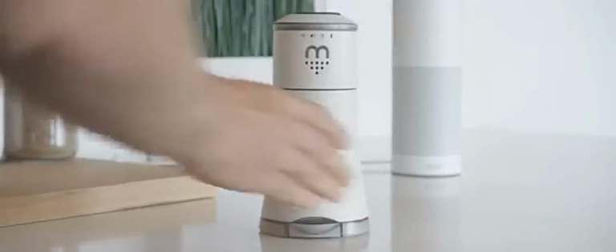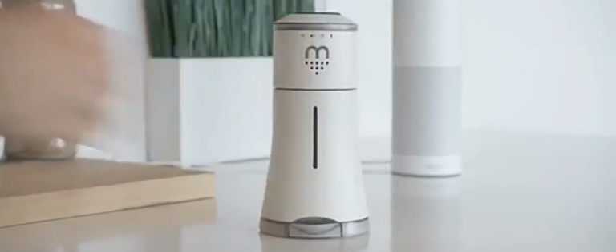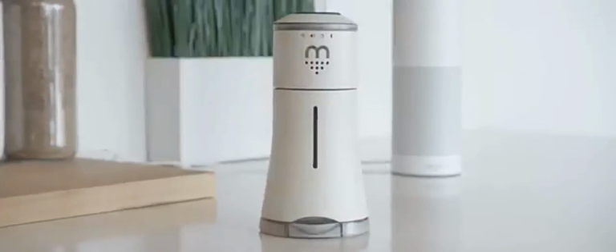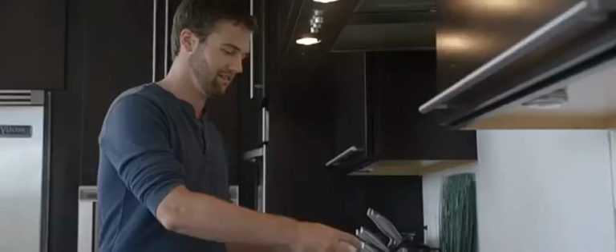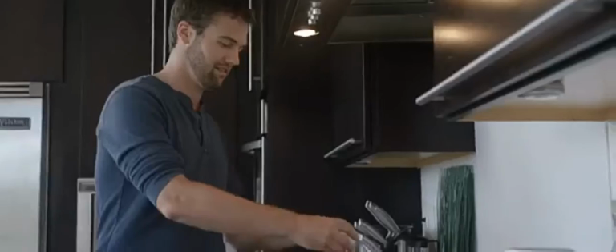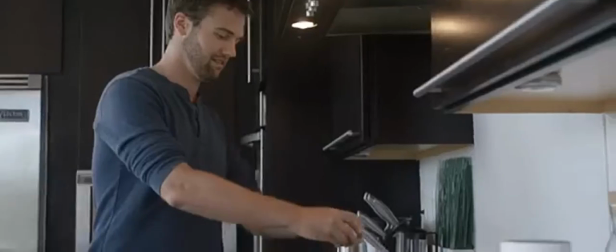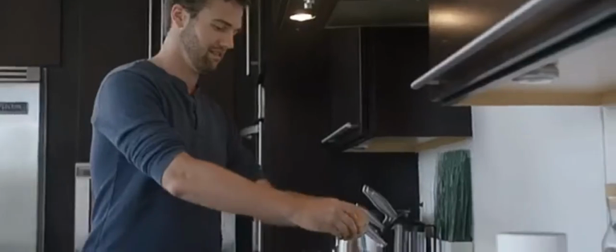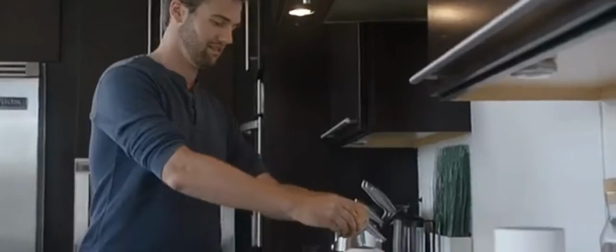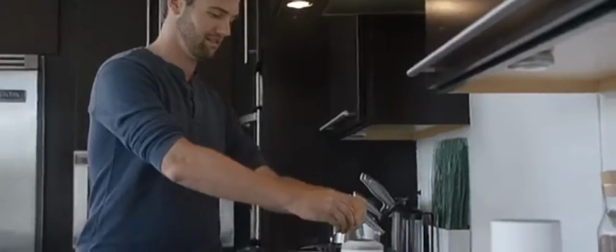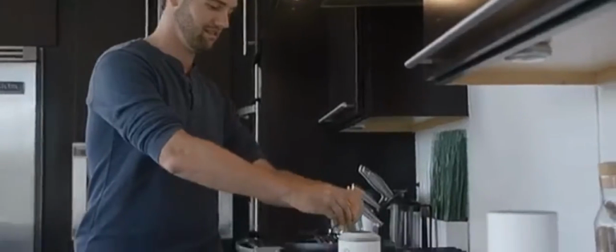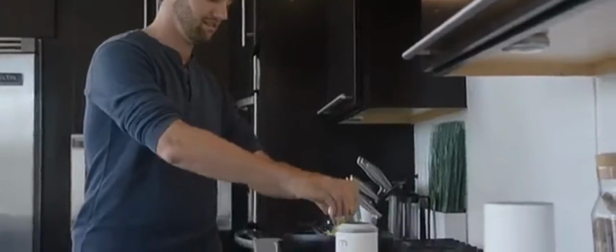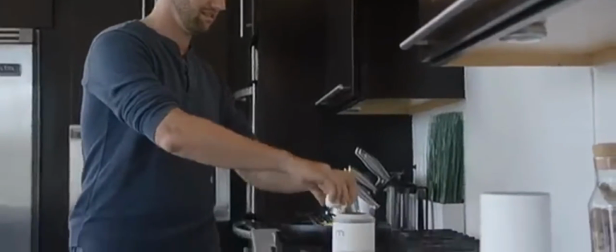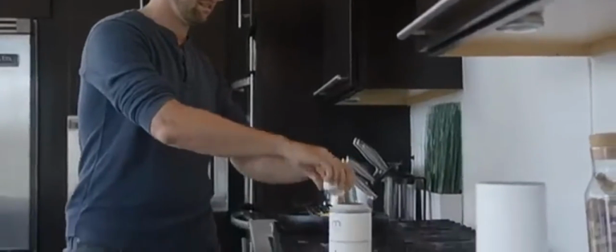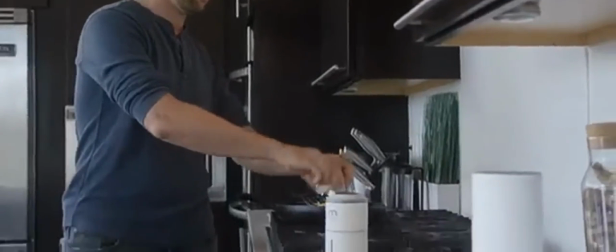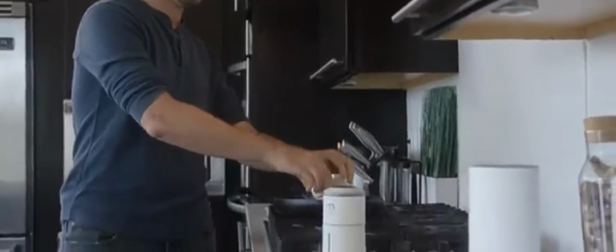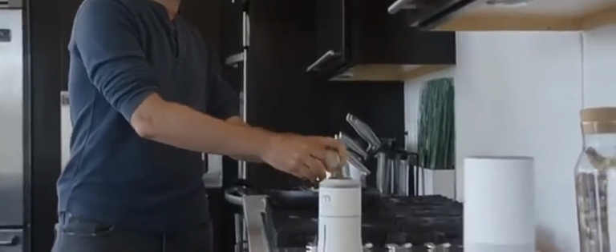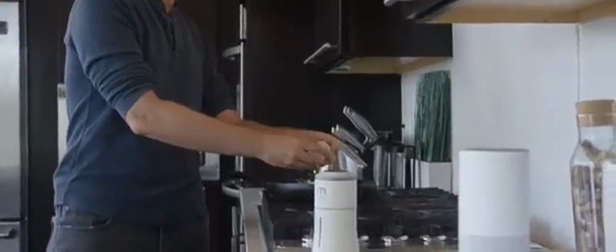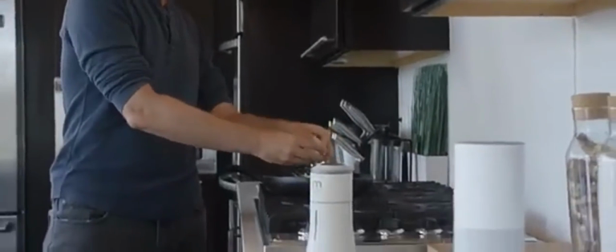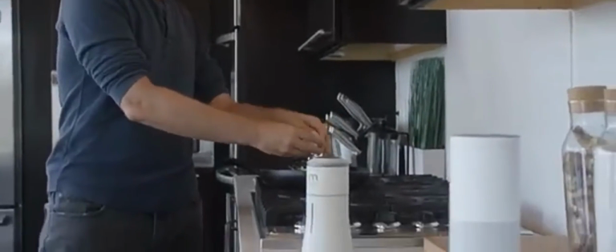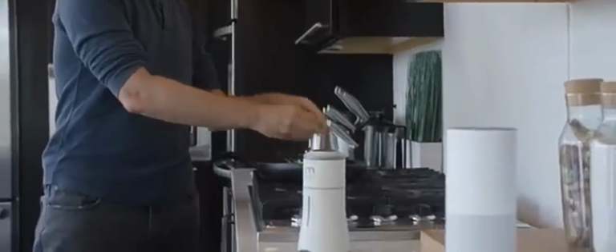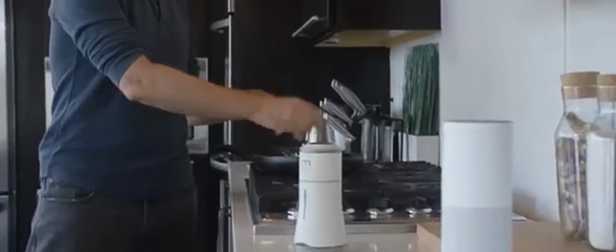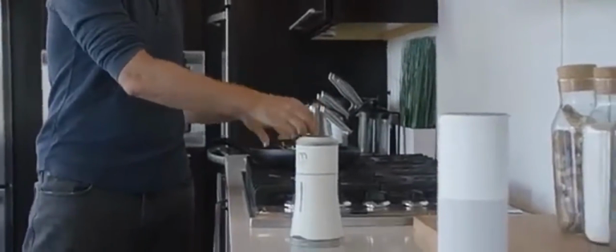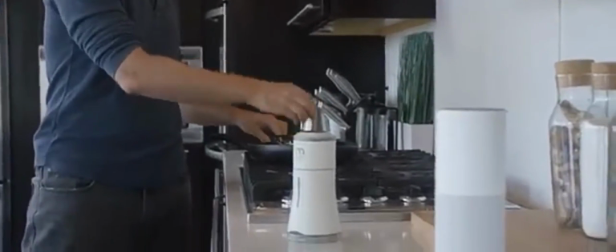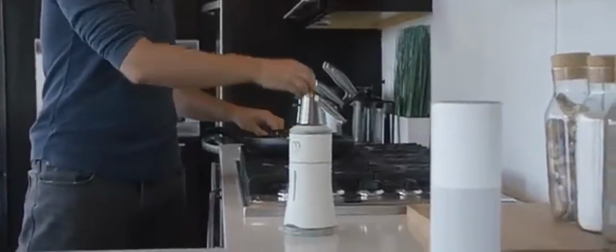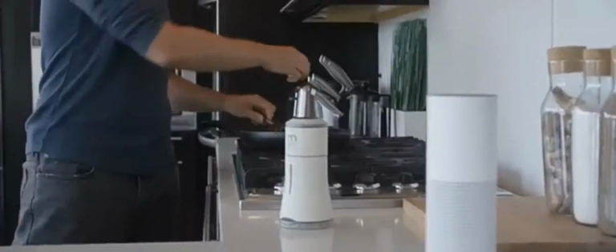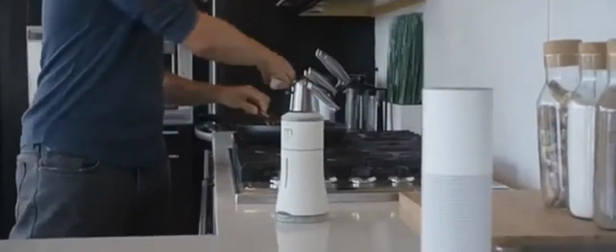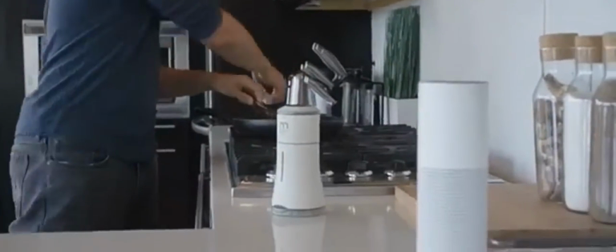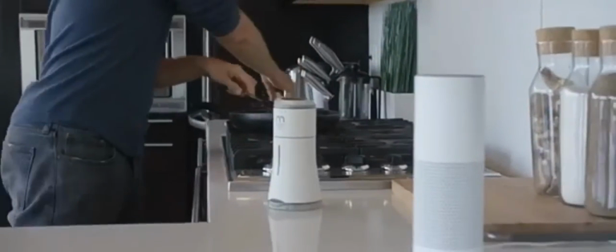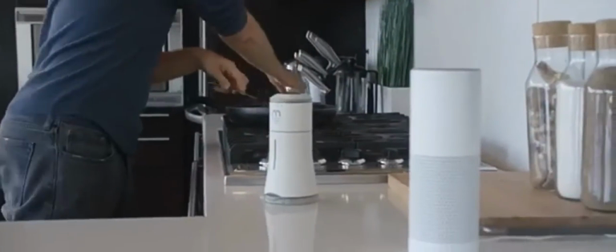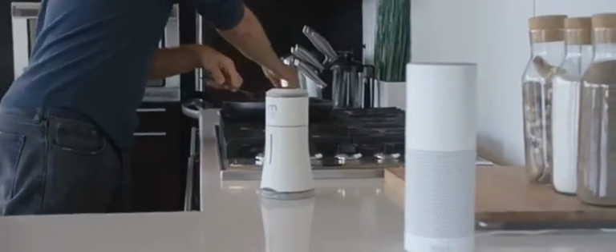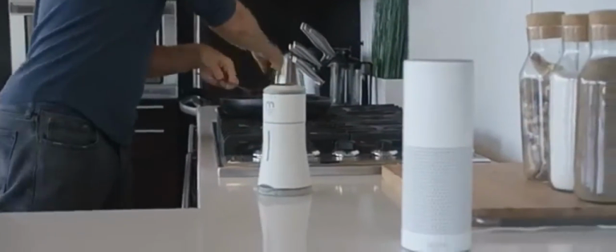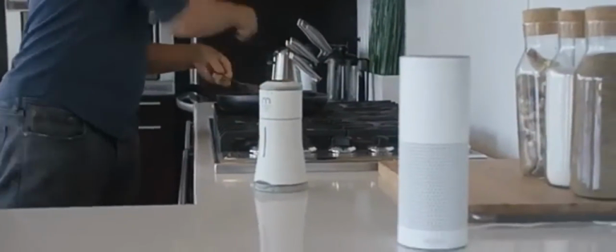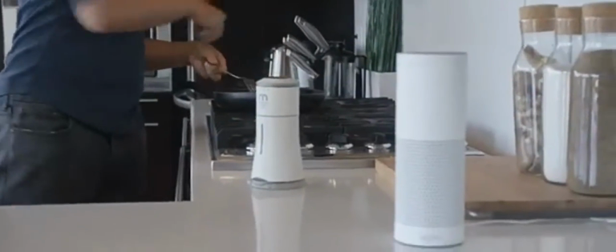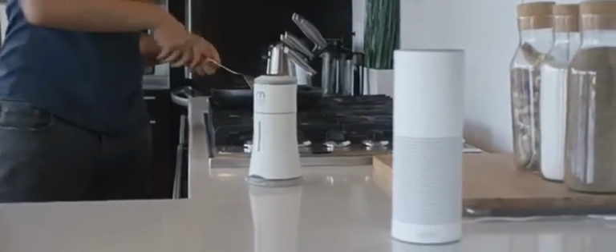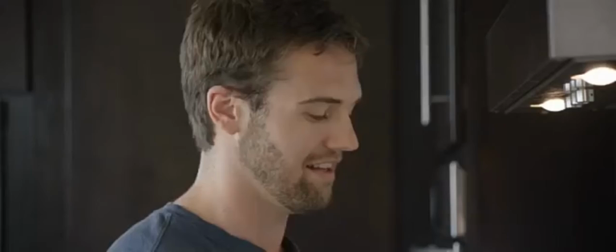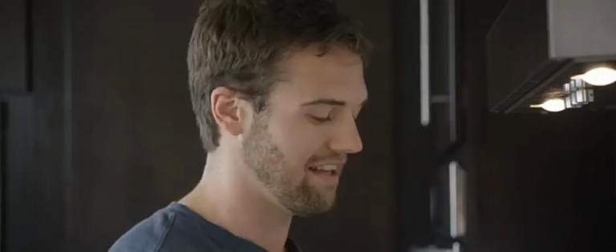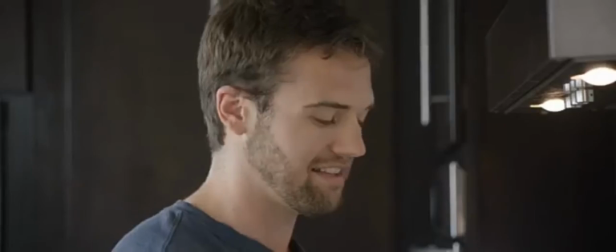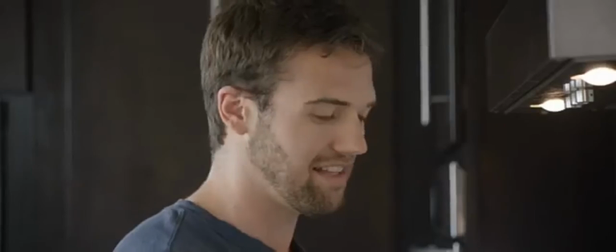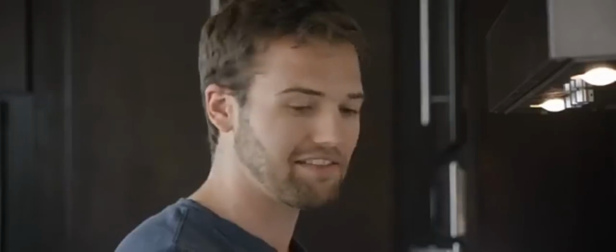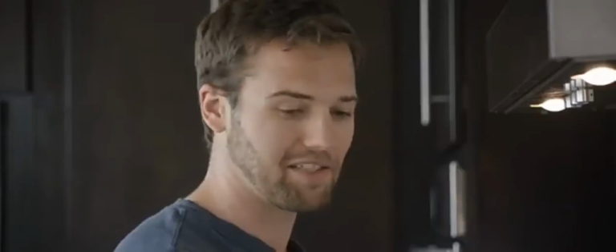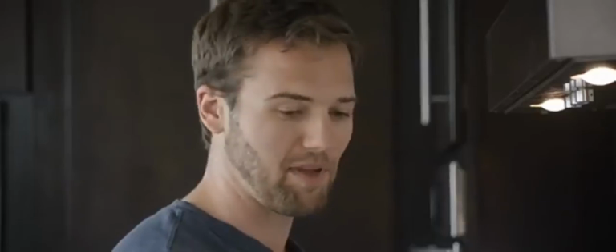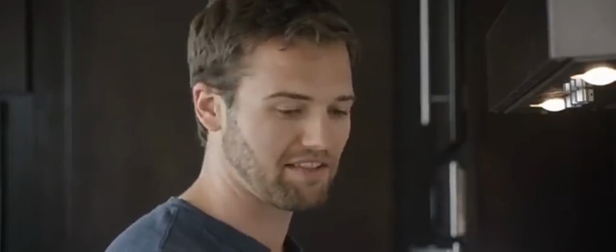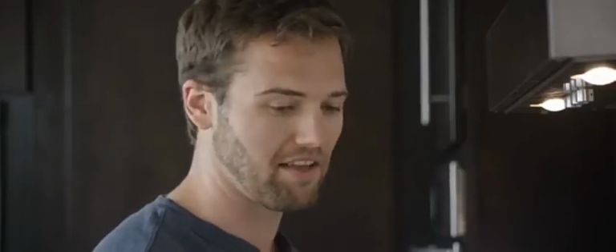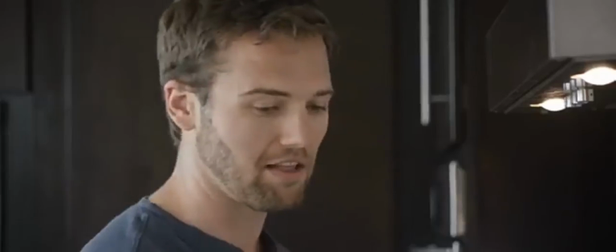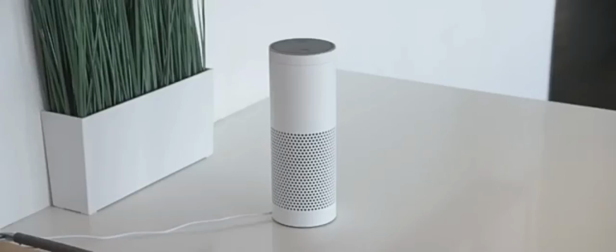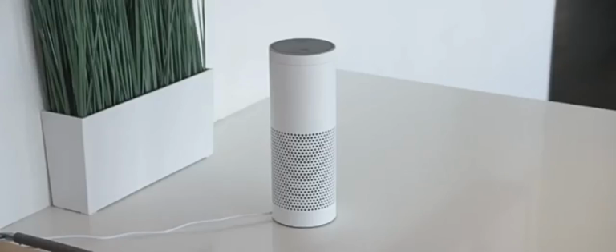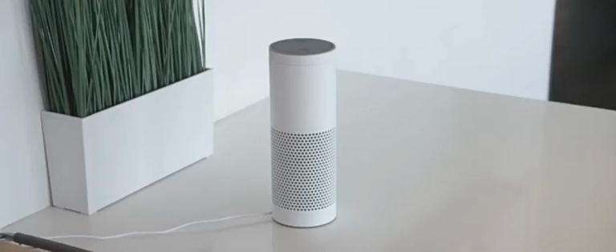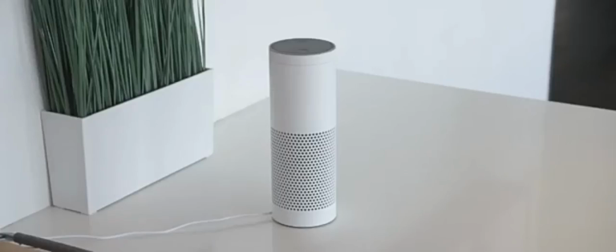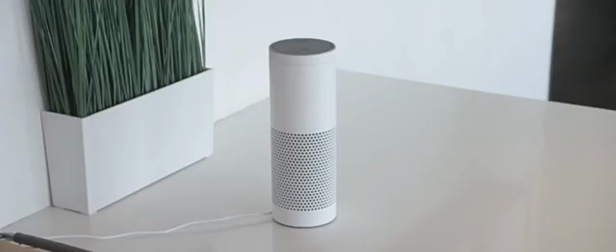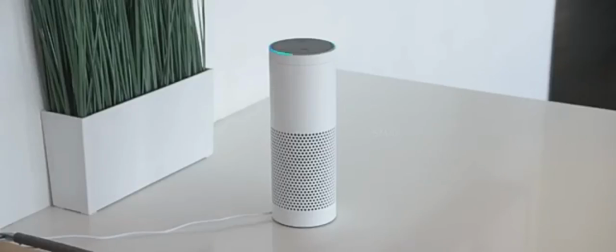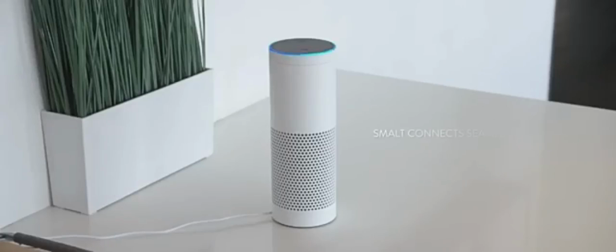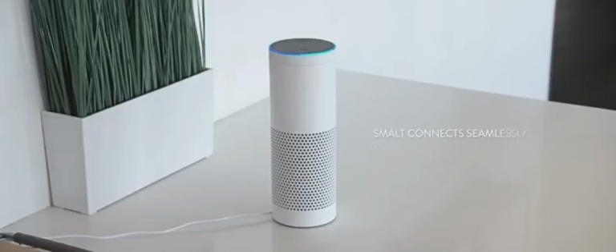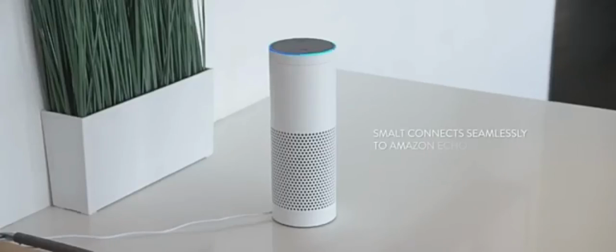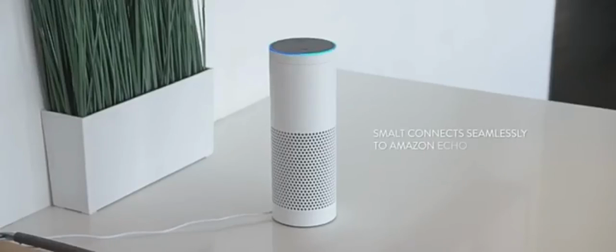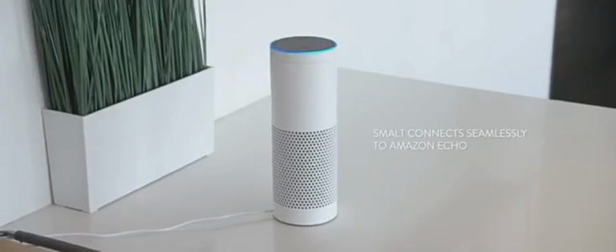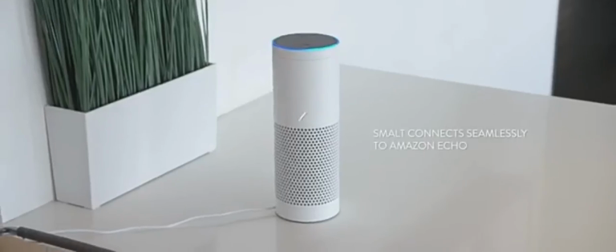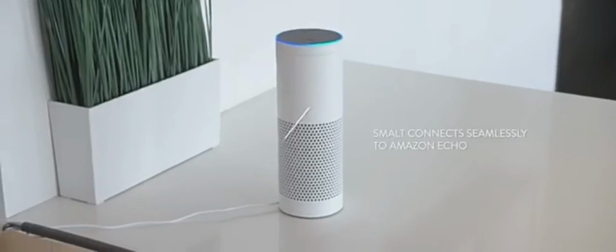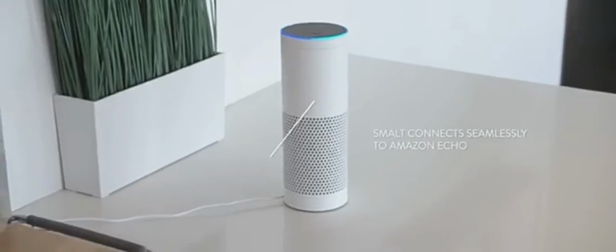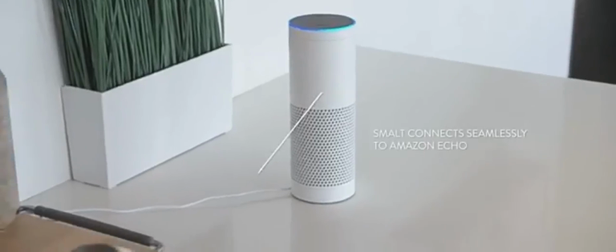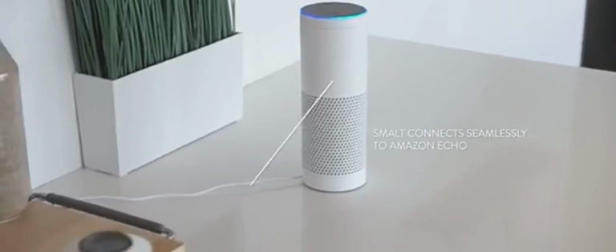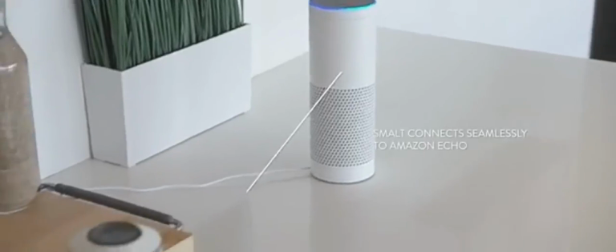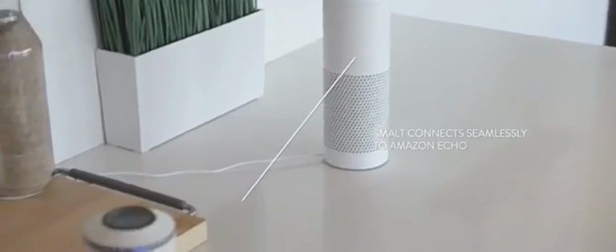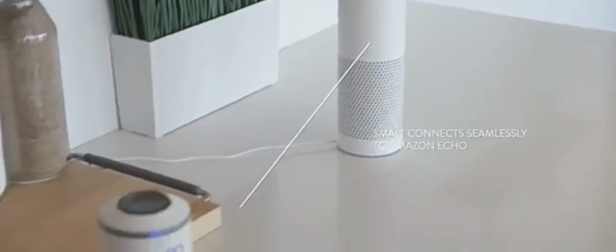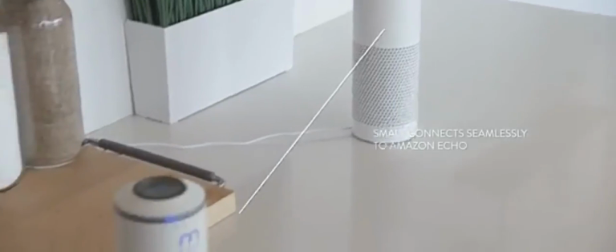Smolt comes with Amazon Alexa integration for the times you need an extra hand. Simply say, 'Alexa, dispense half a teaspoon of salt.'